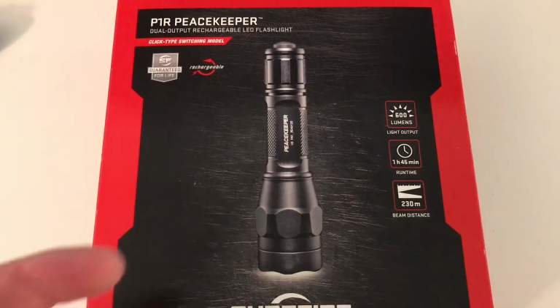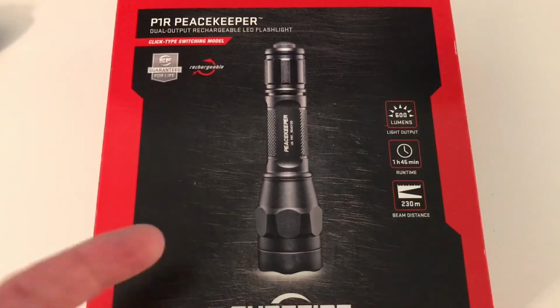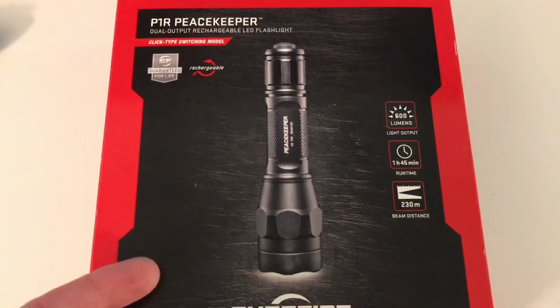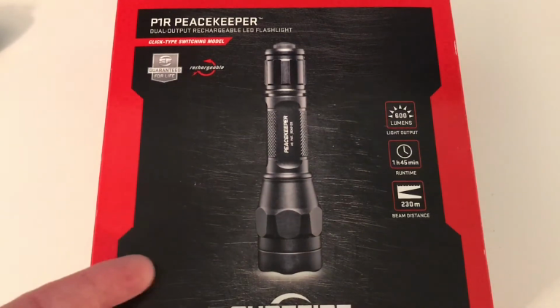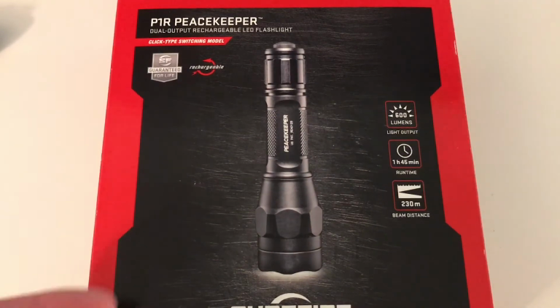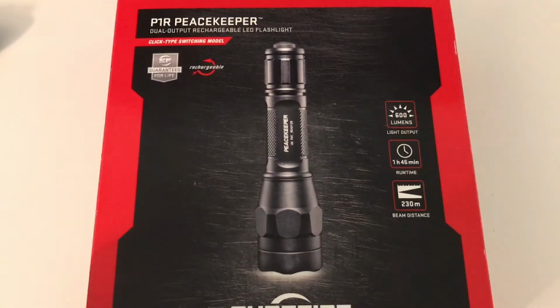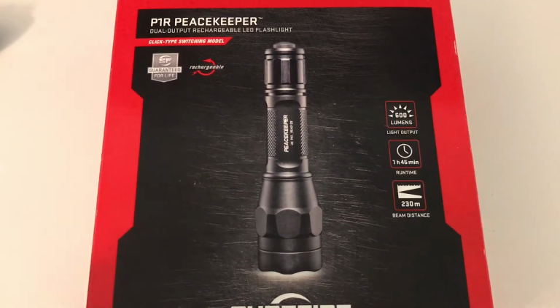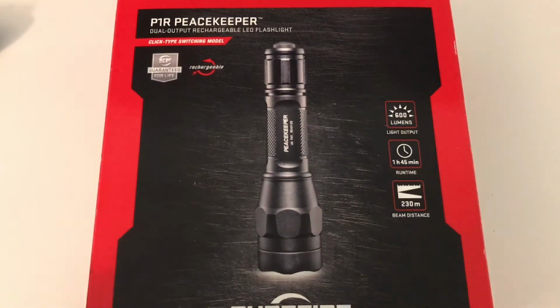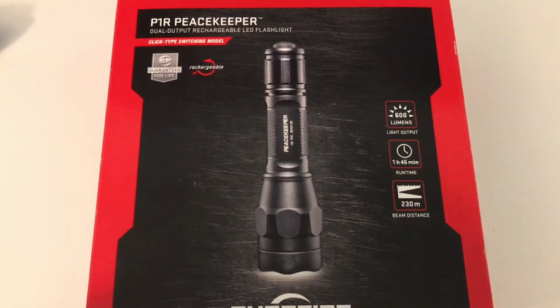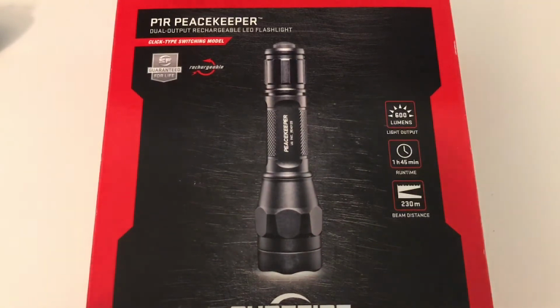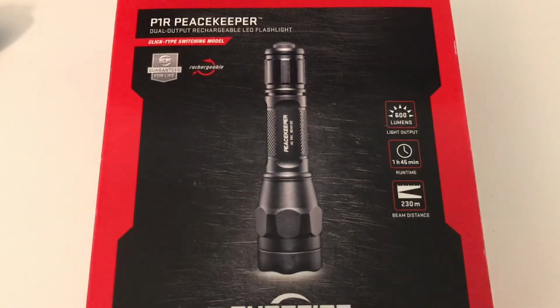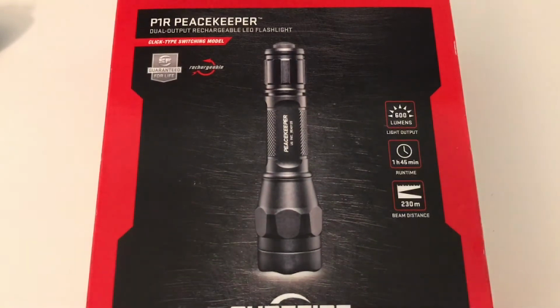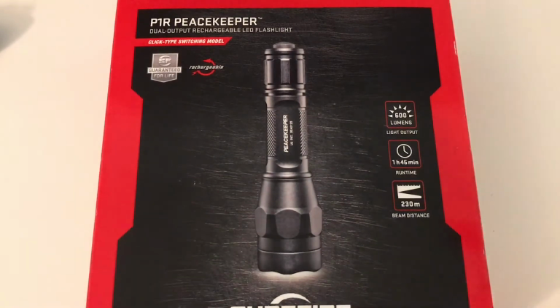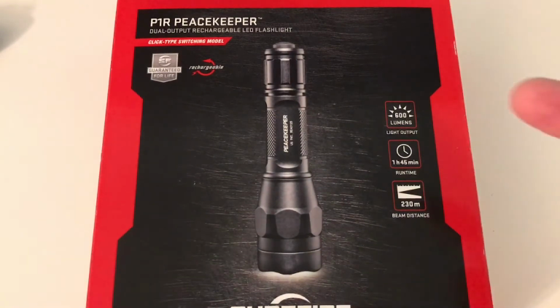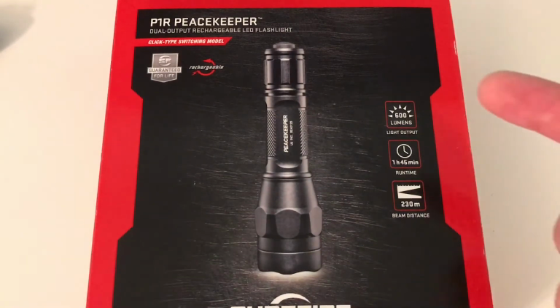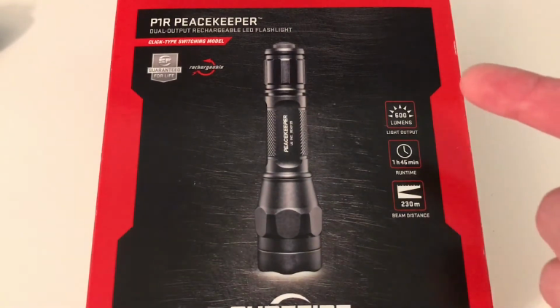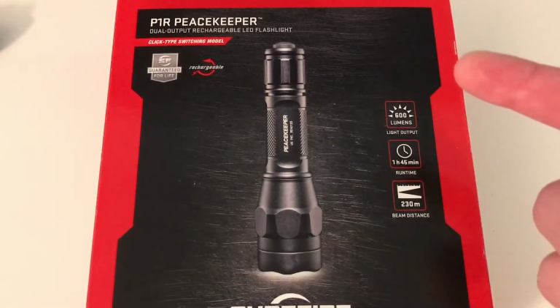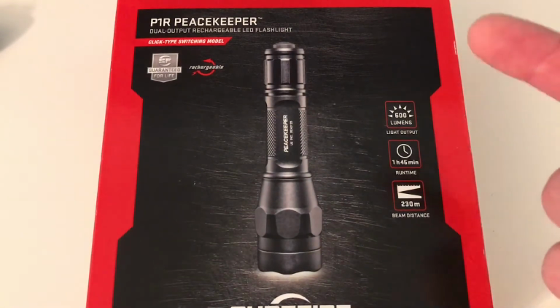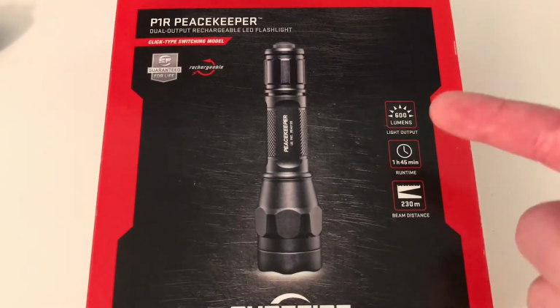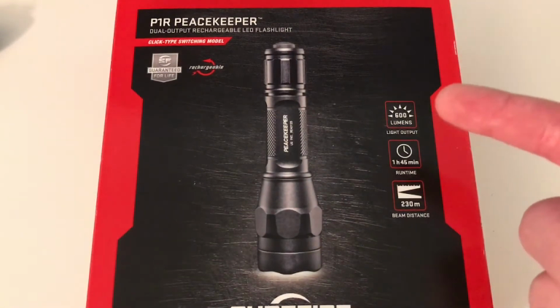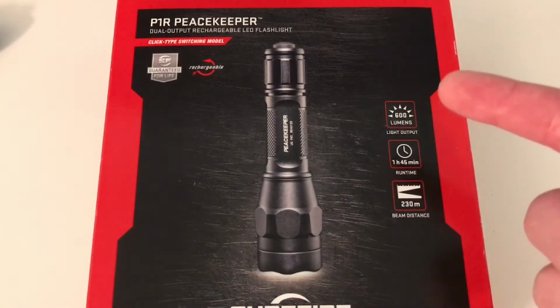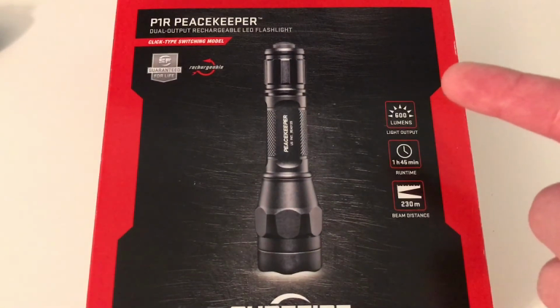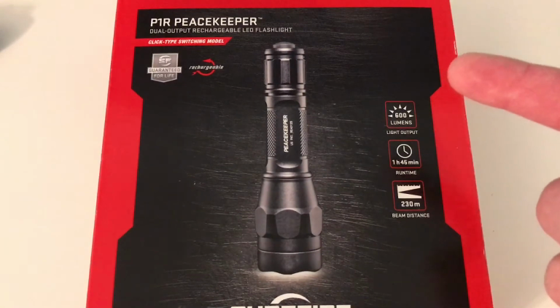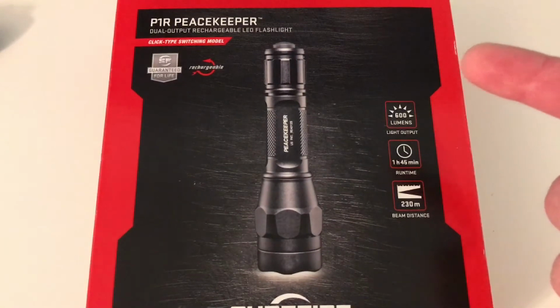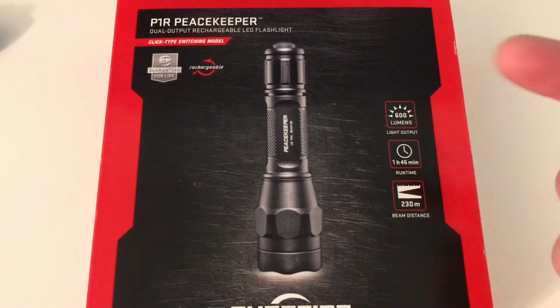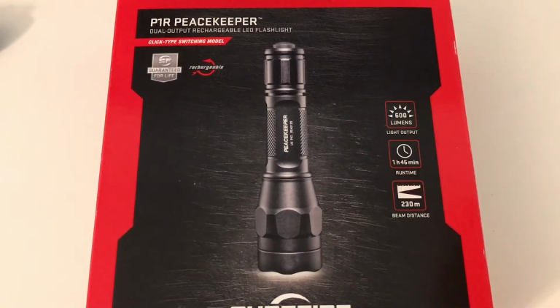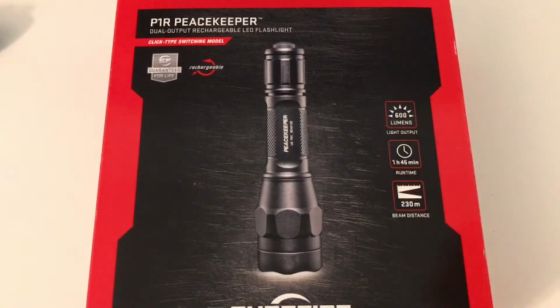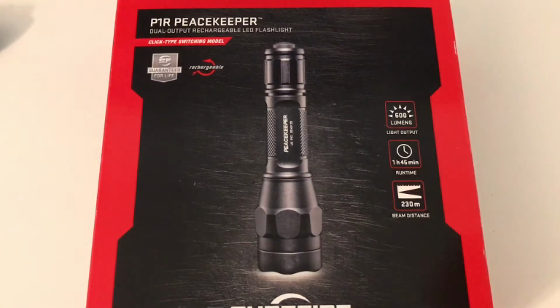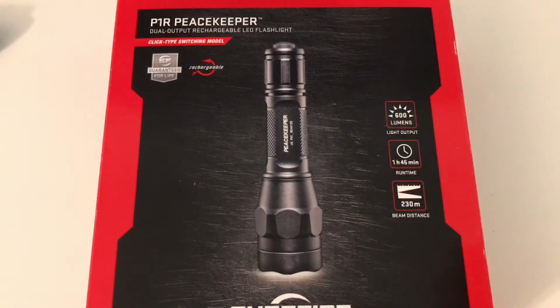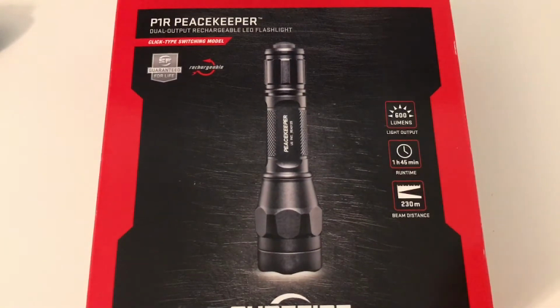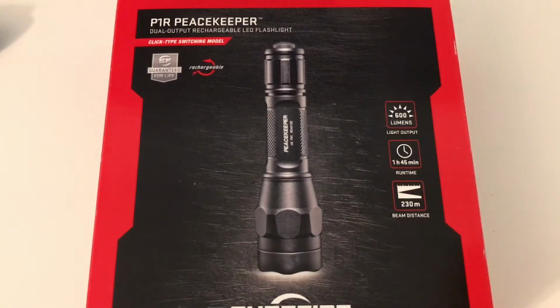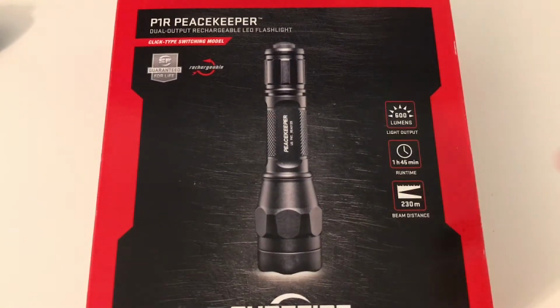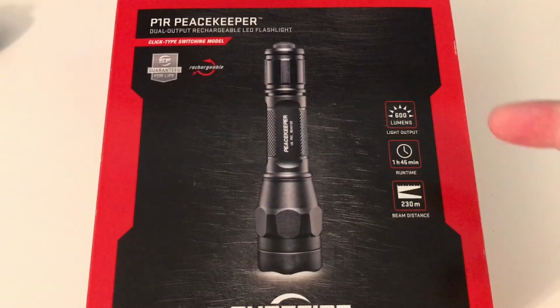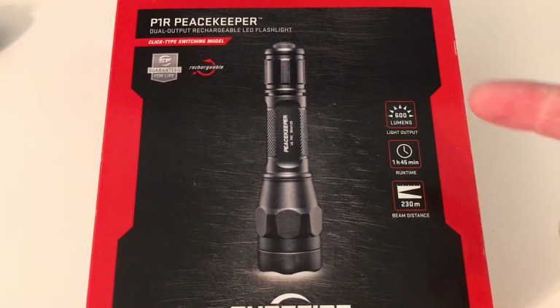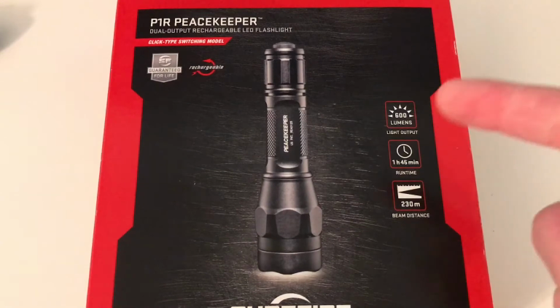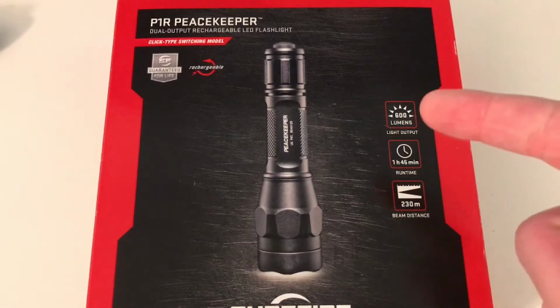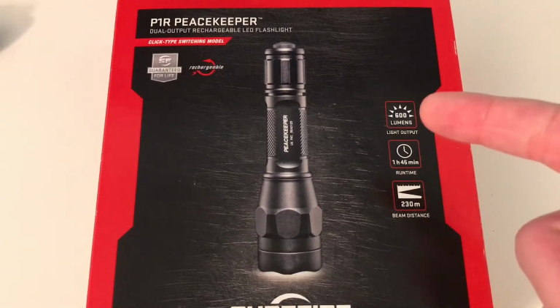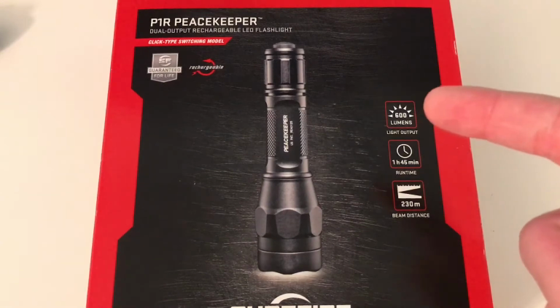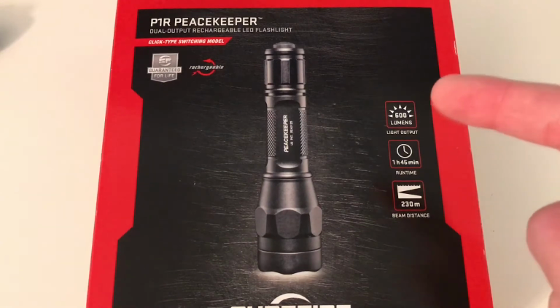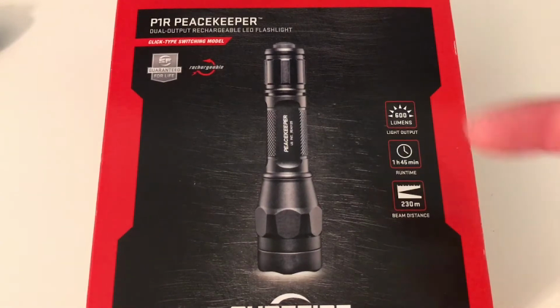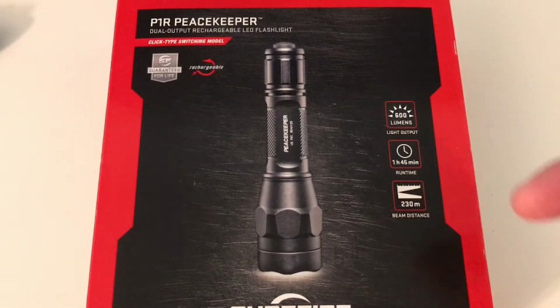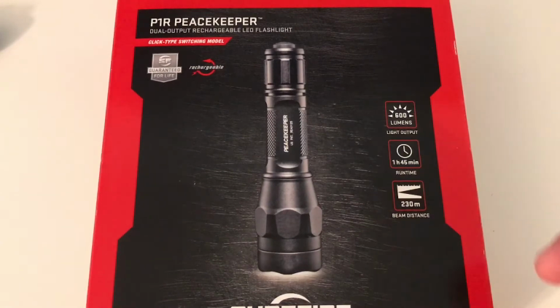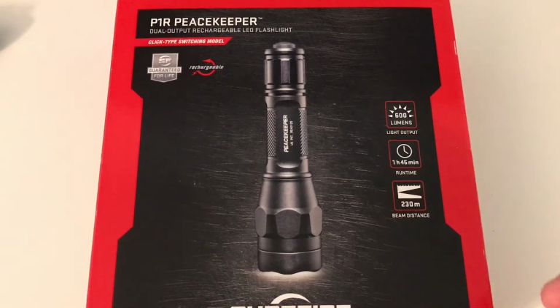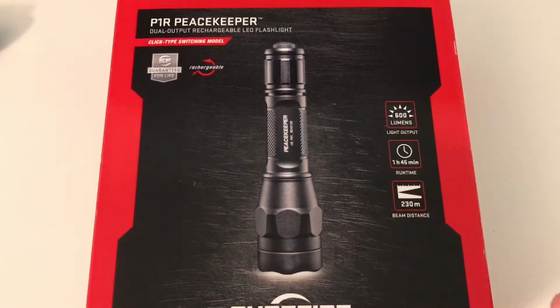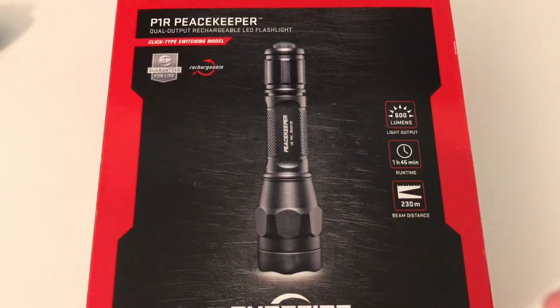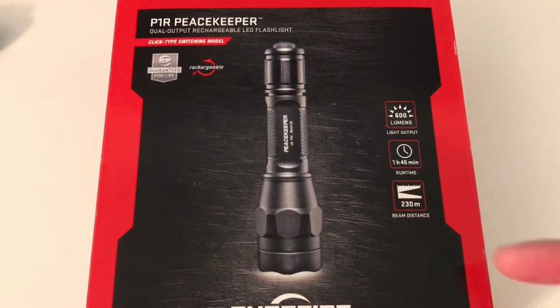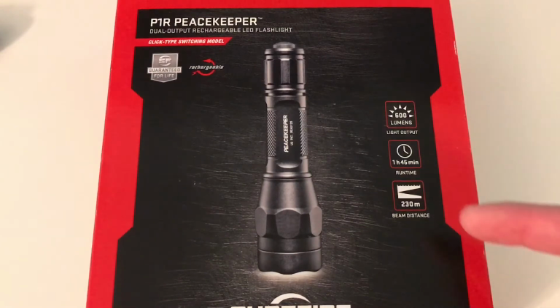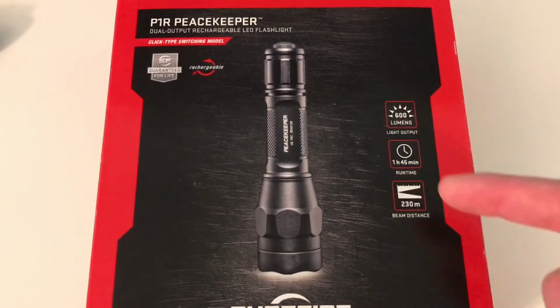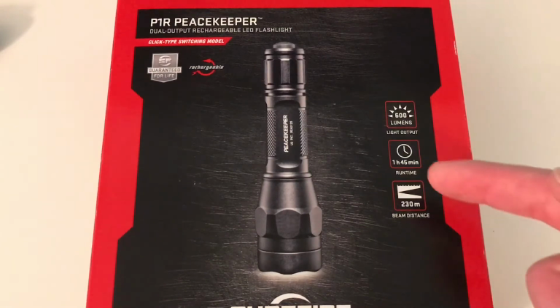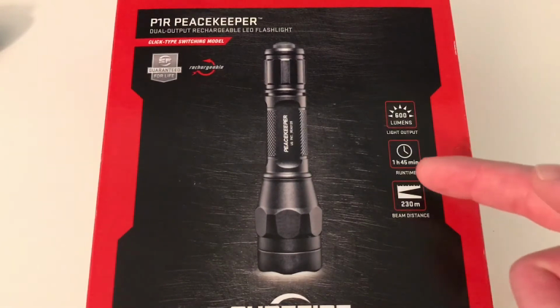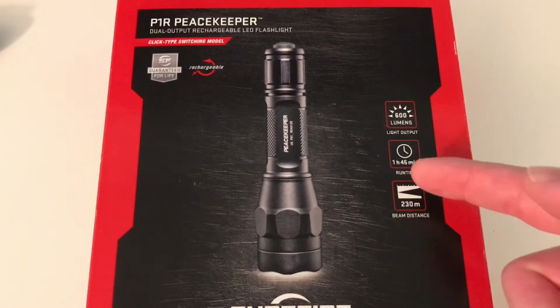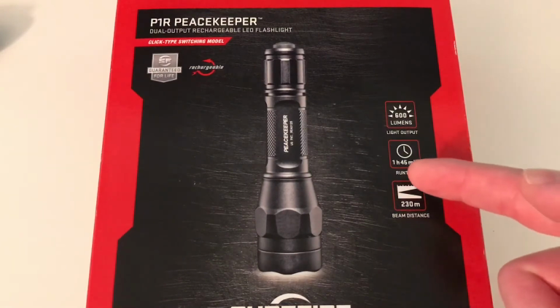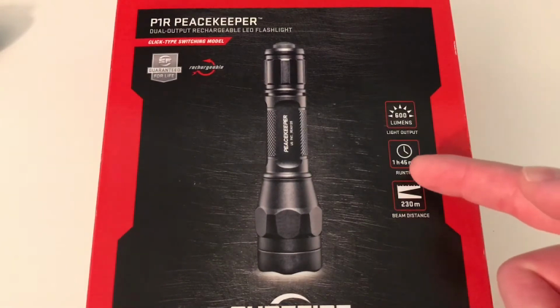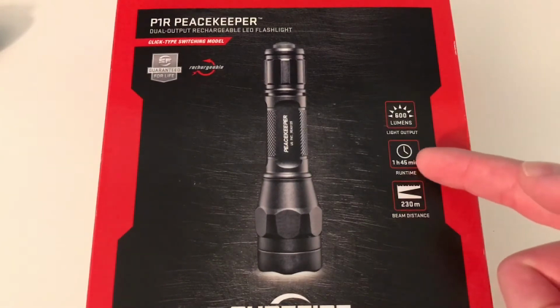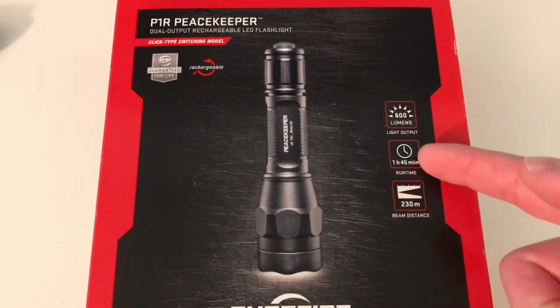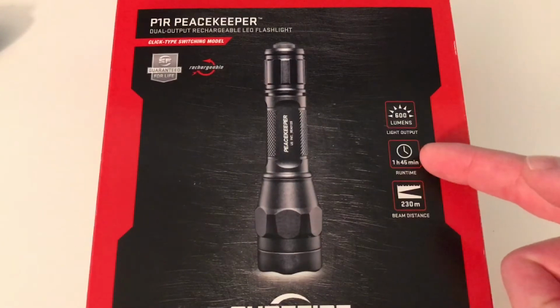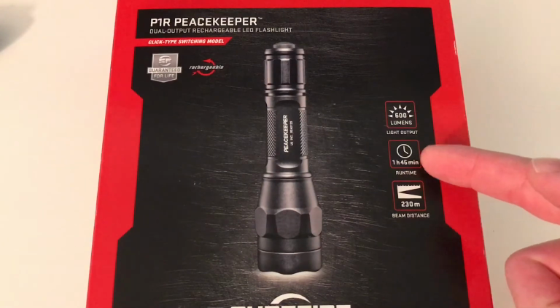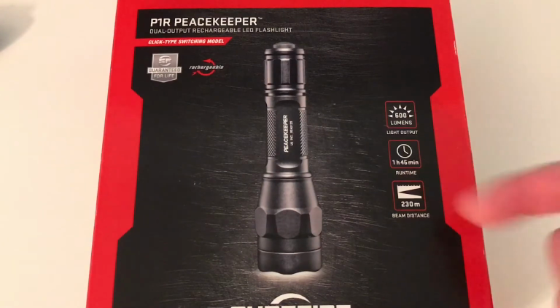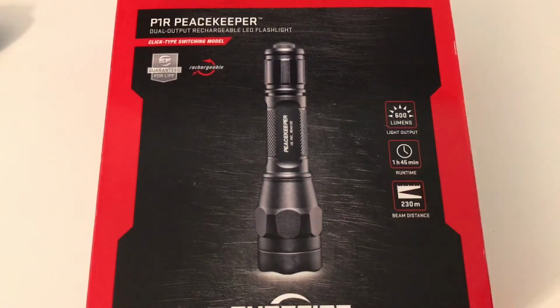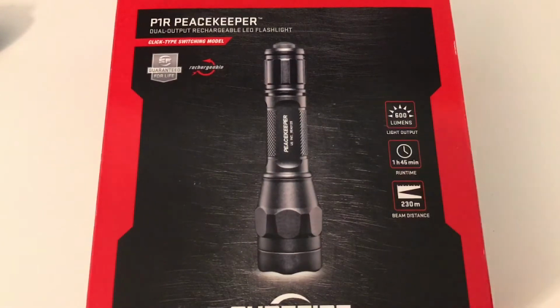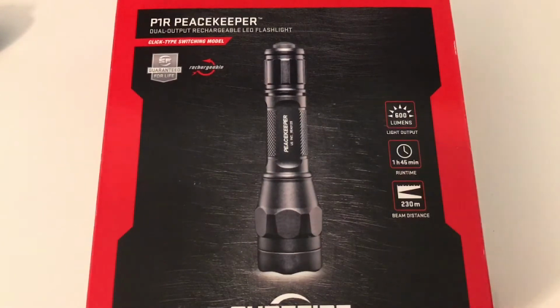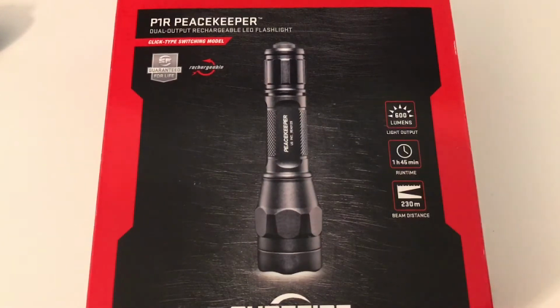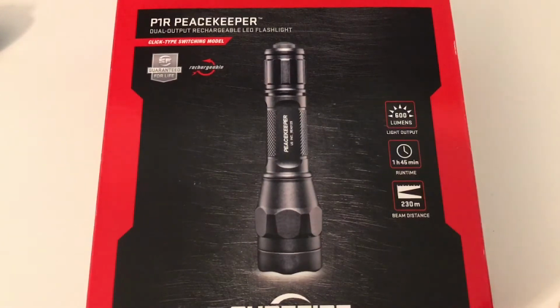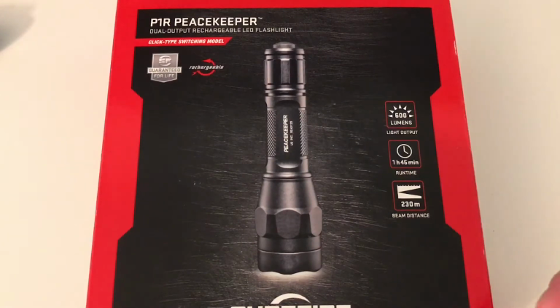So this is what the box looks like on high. This is when you first push the button — it comes on at 600 lumens, and it lasts 1 hour and 45 minutes.